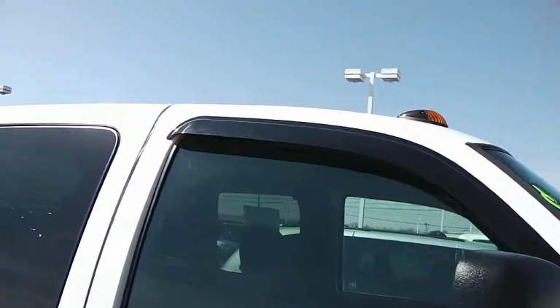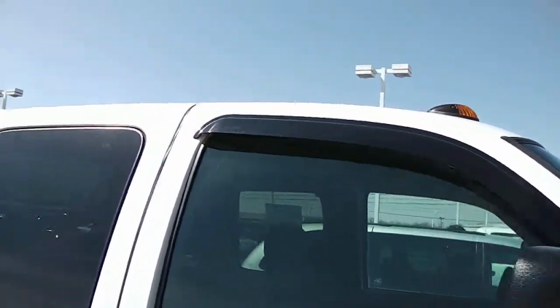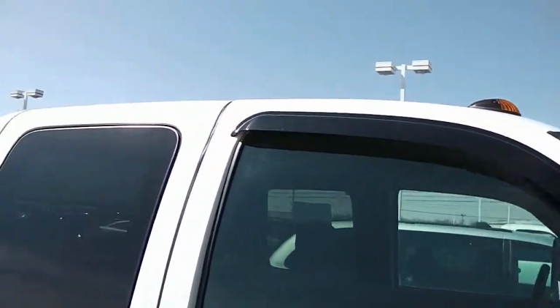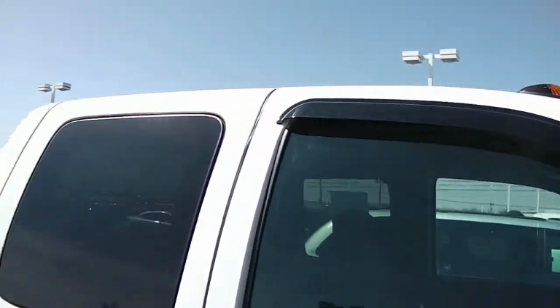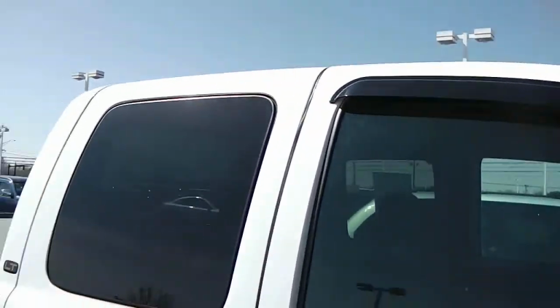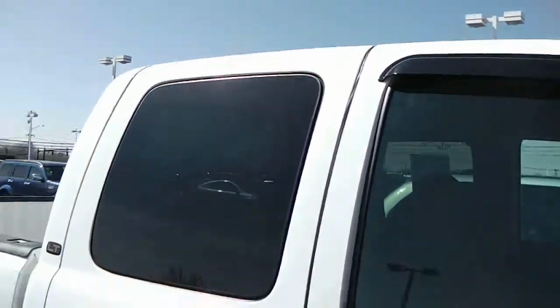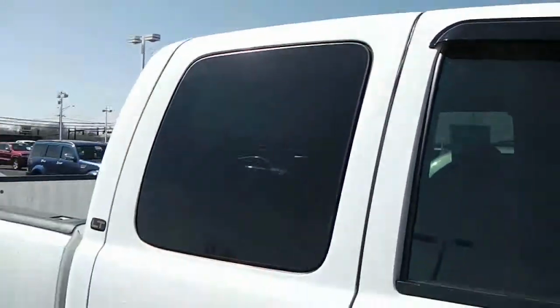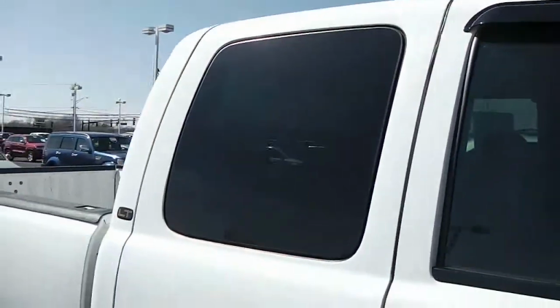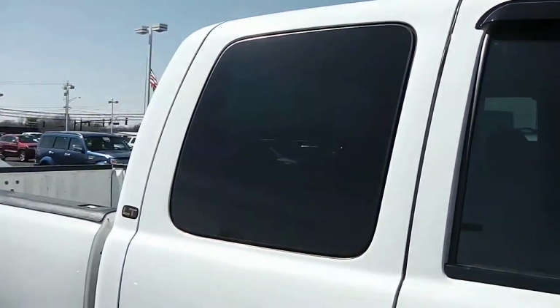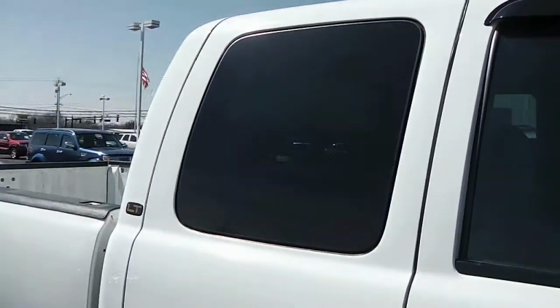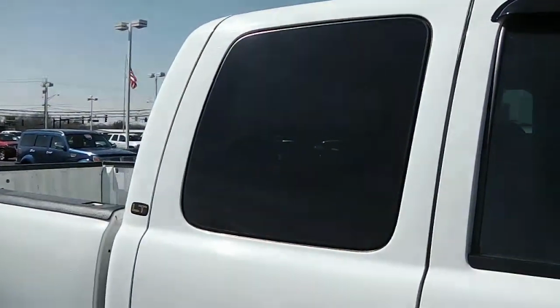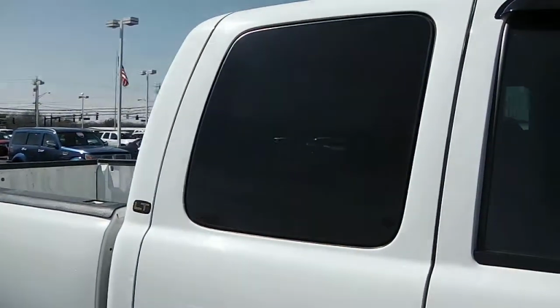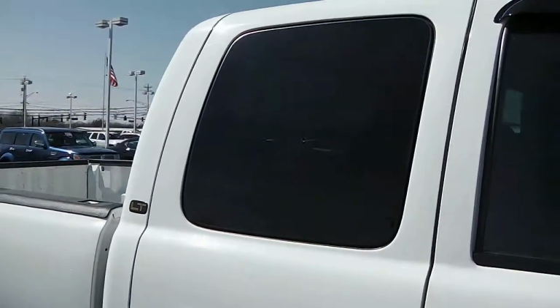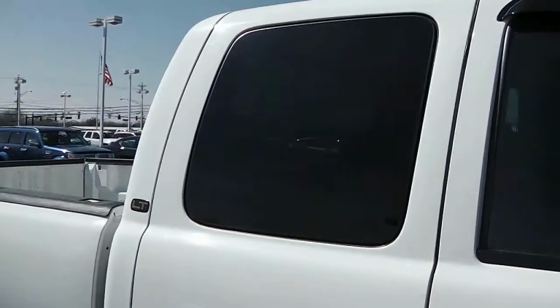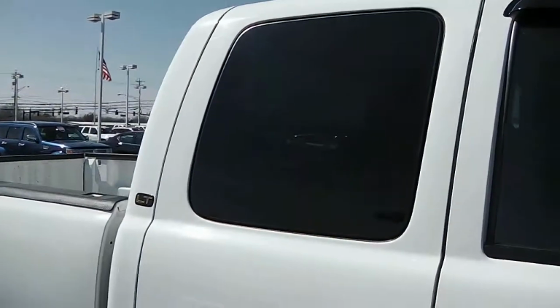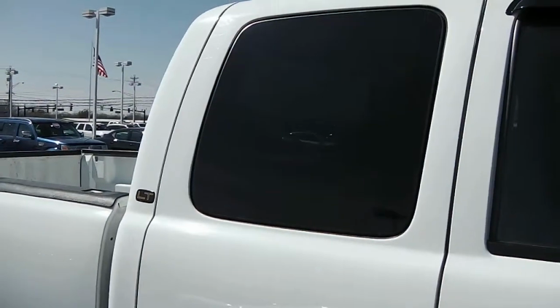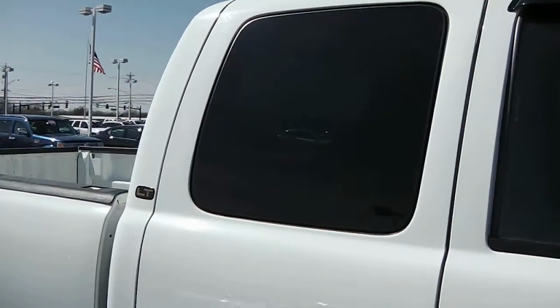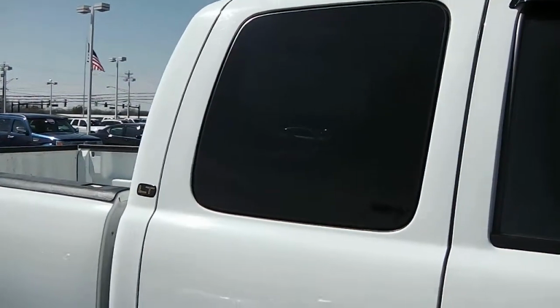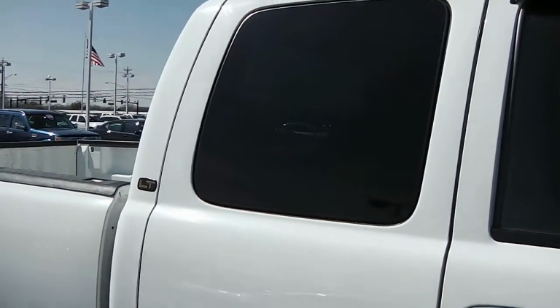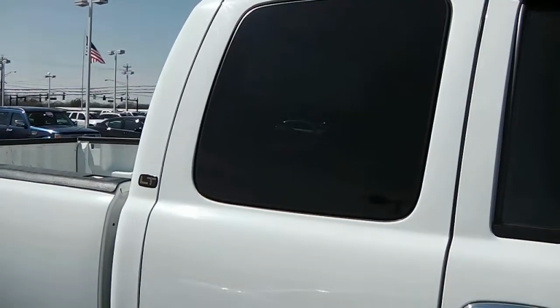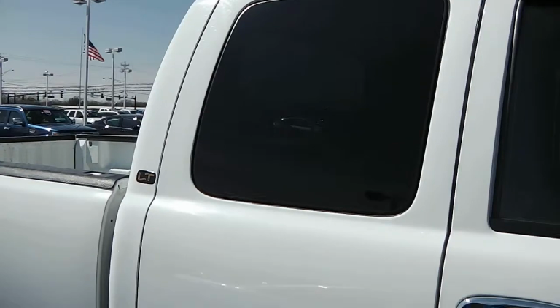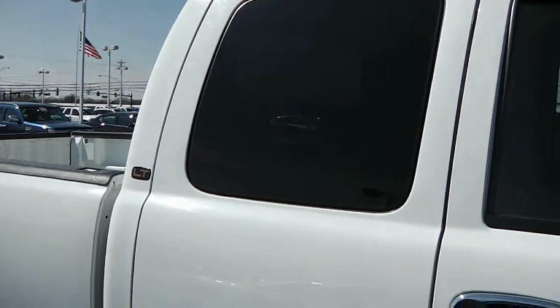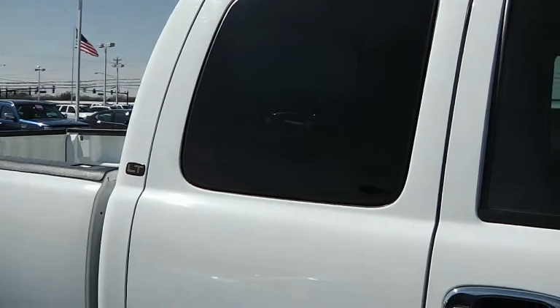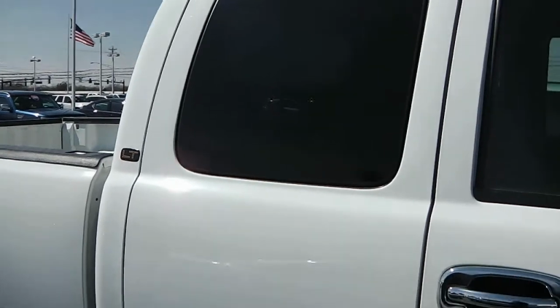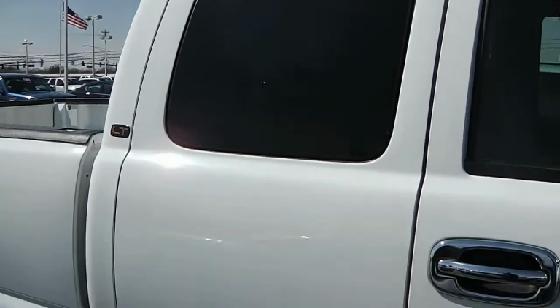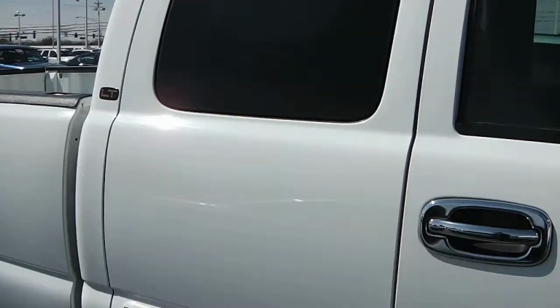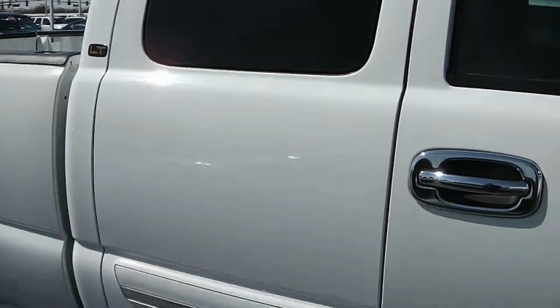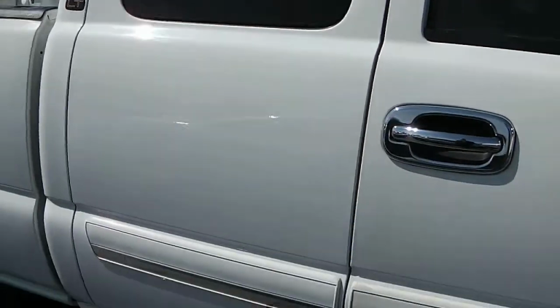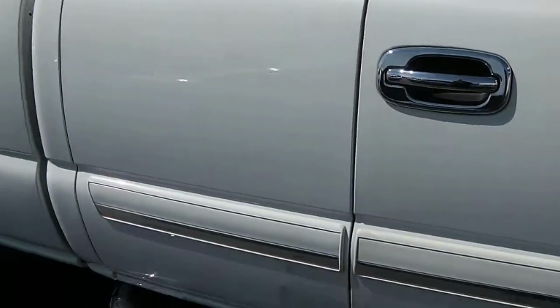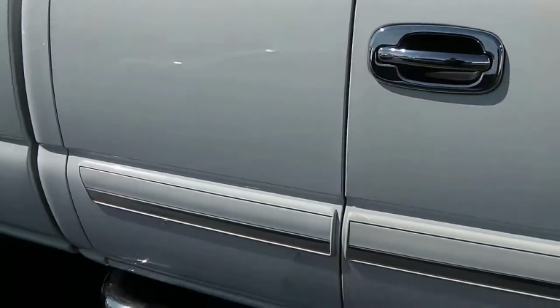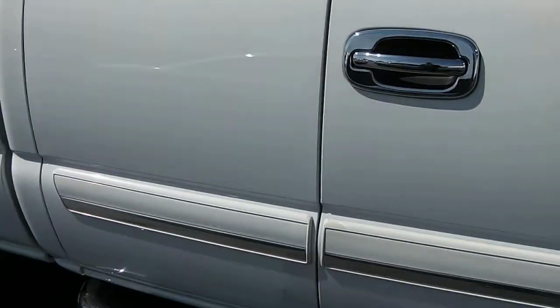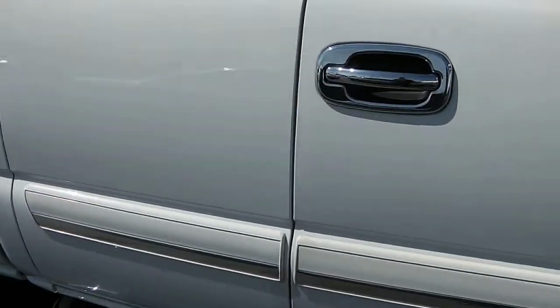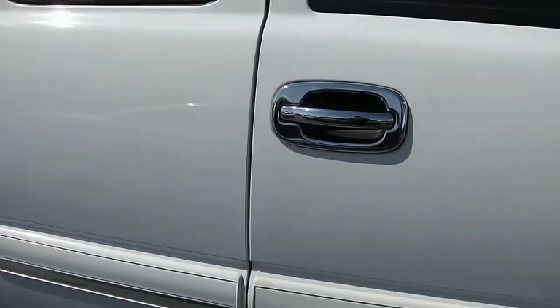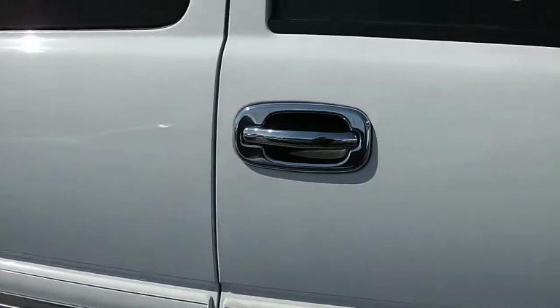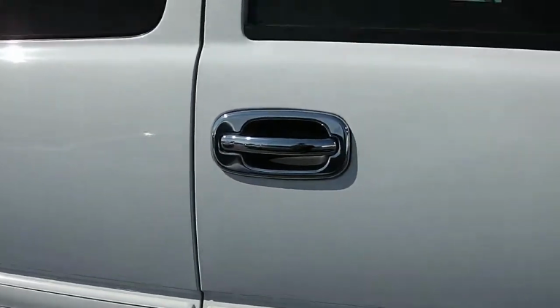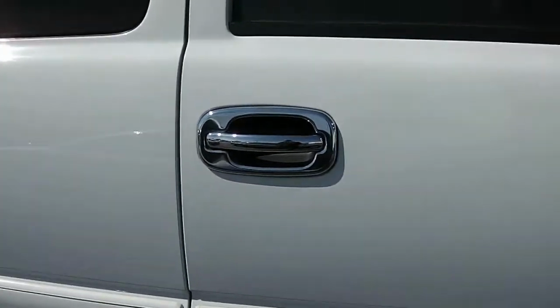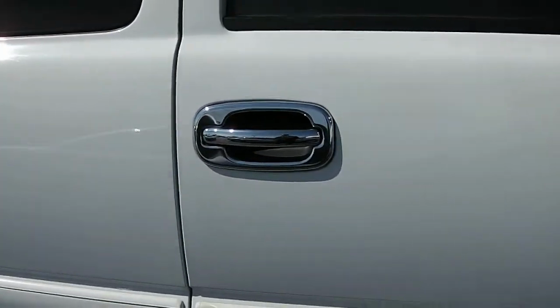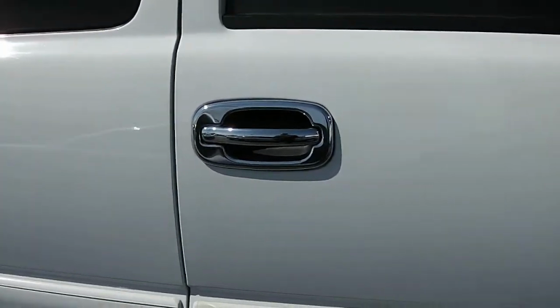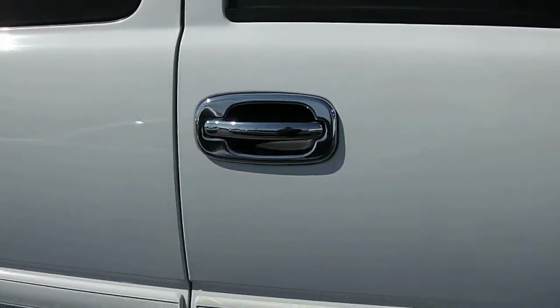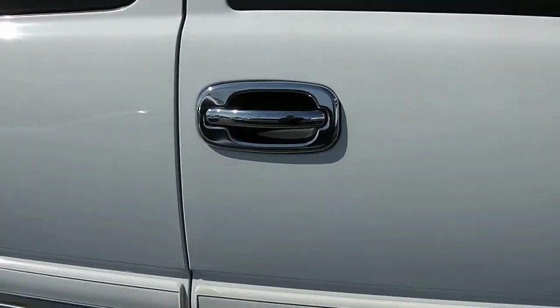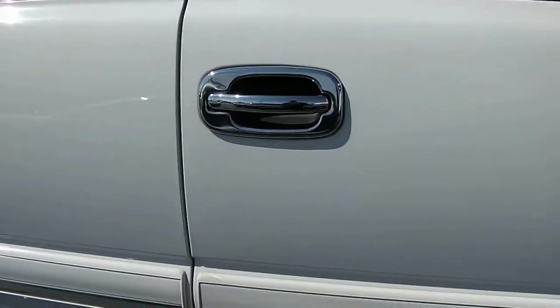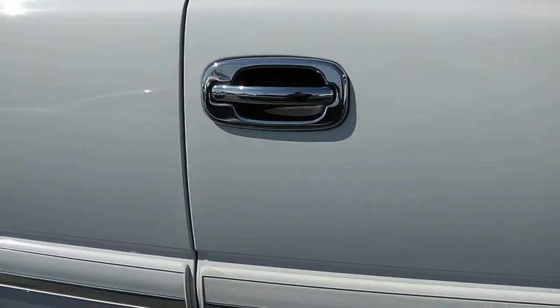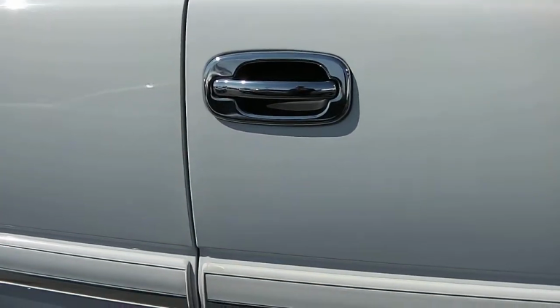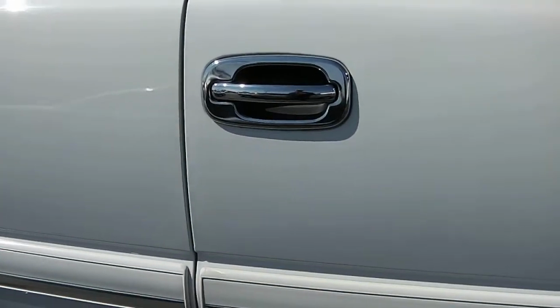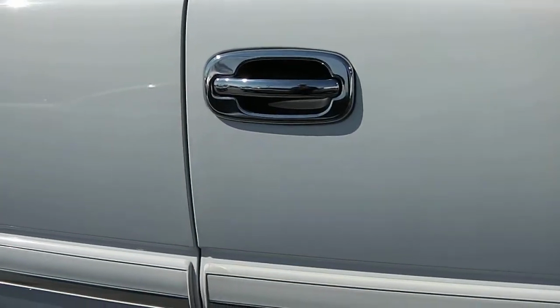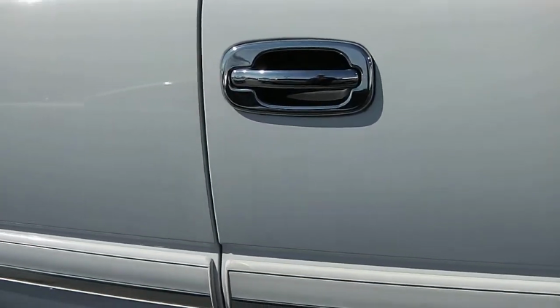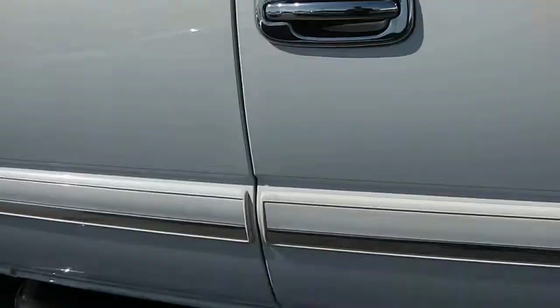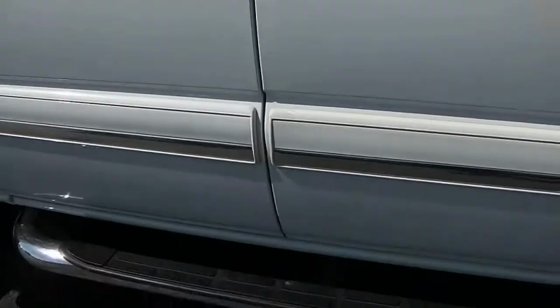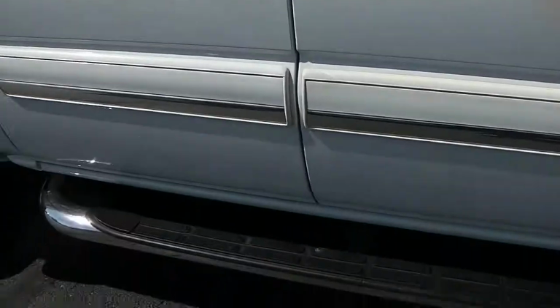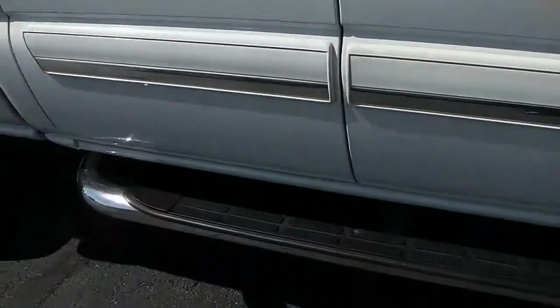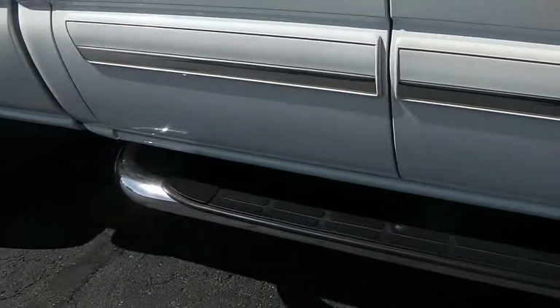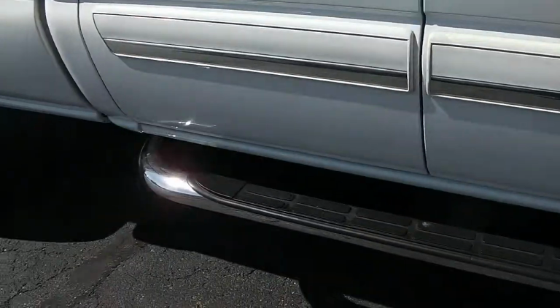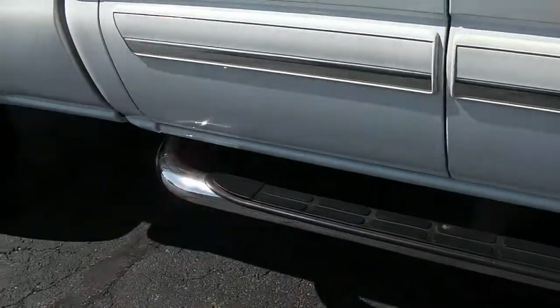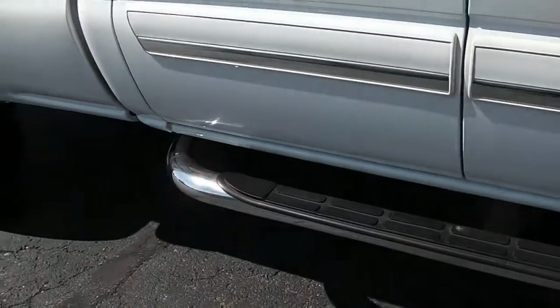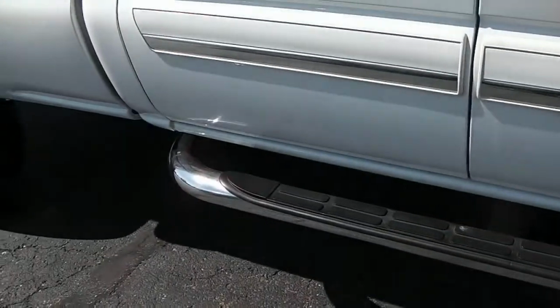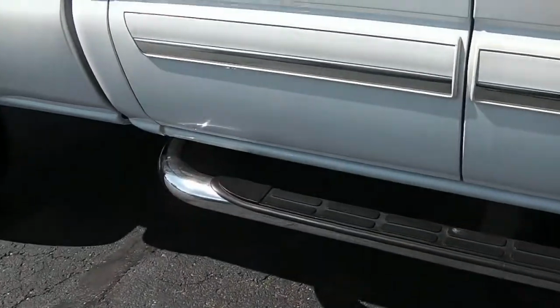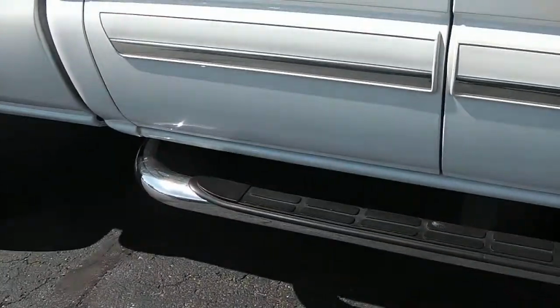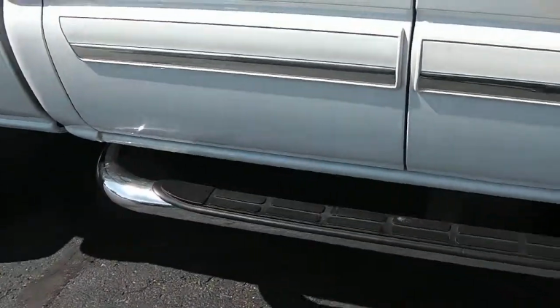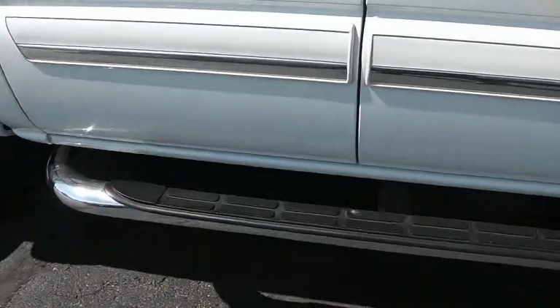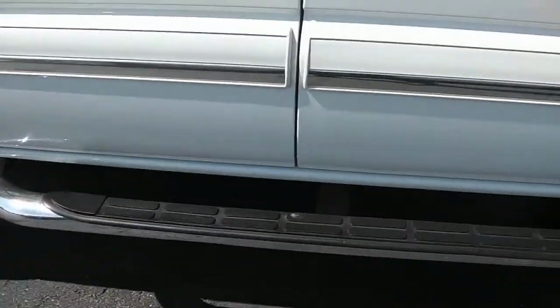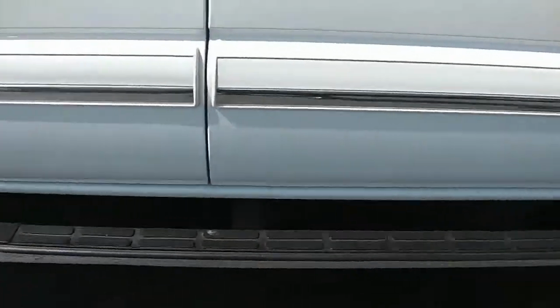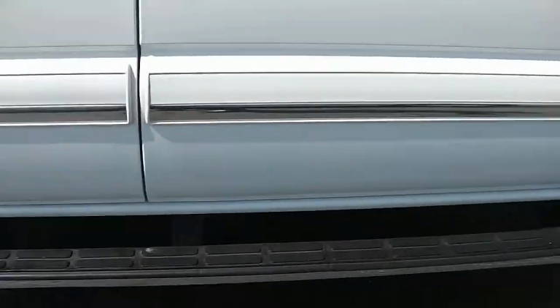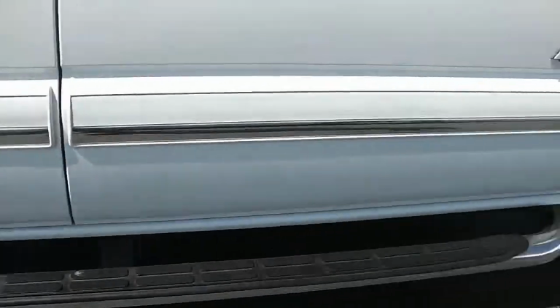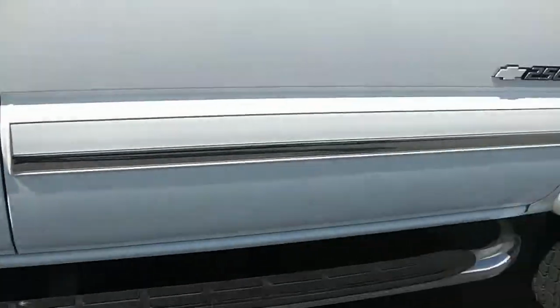Just have your extended tow mirrors. Black rain guards there. Tinted glass in the back. This is a quad cab. Chrome door handles. Chrome fixed running boards.